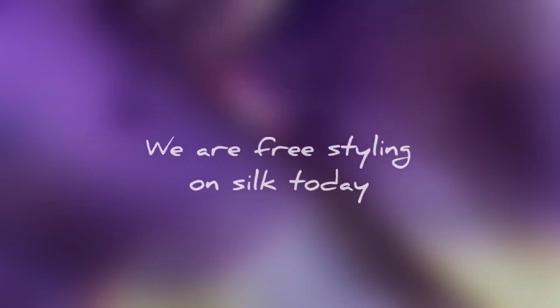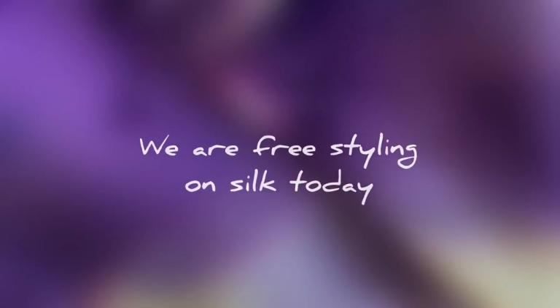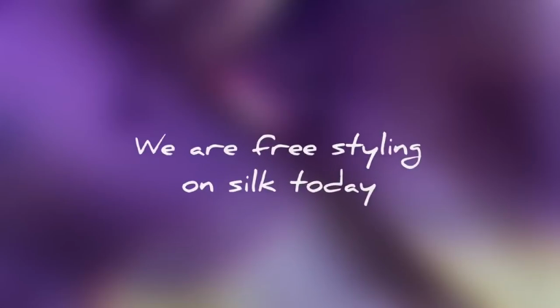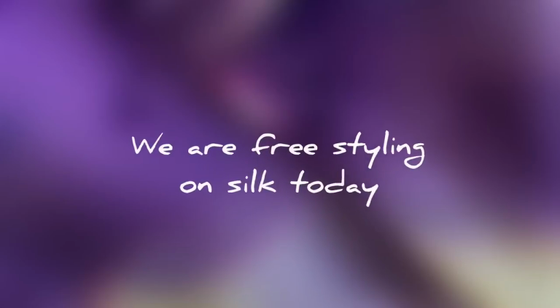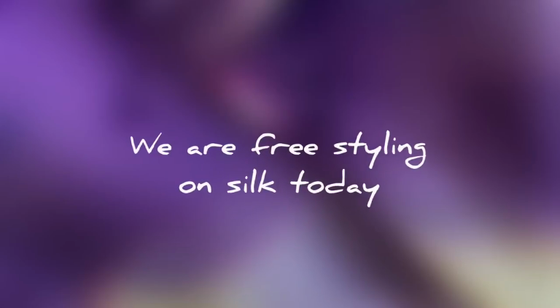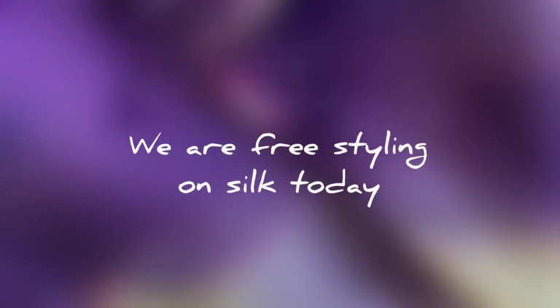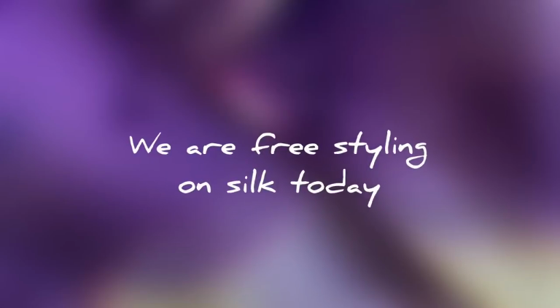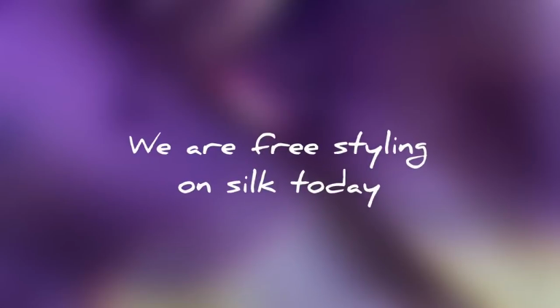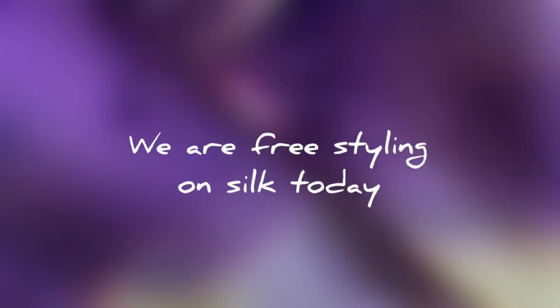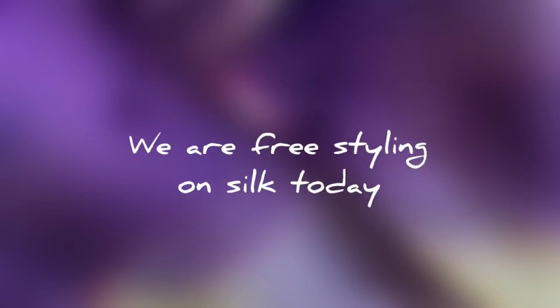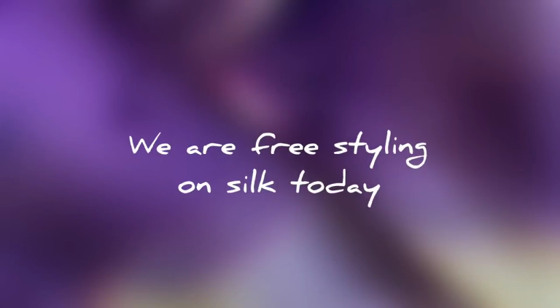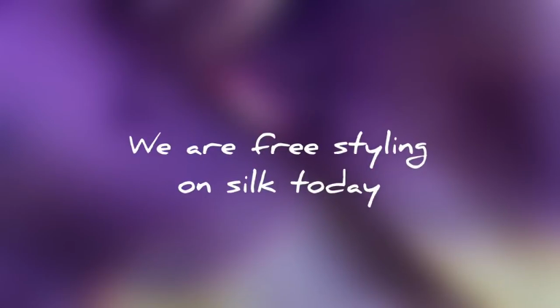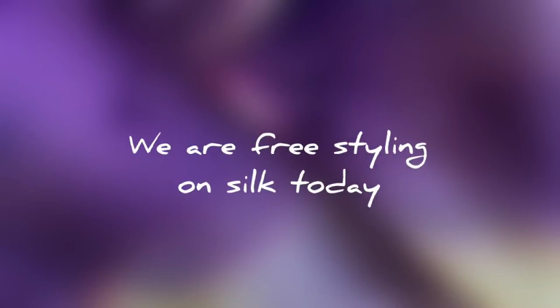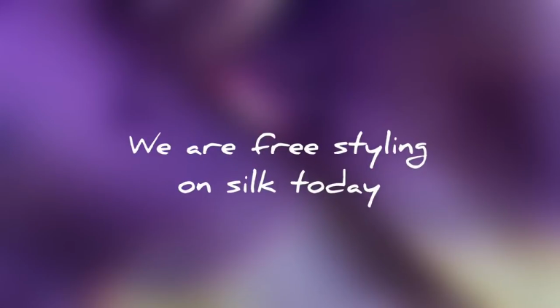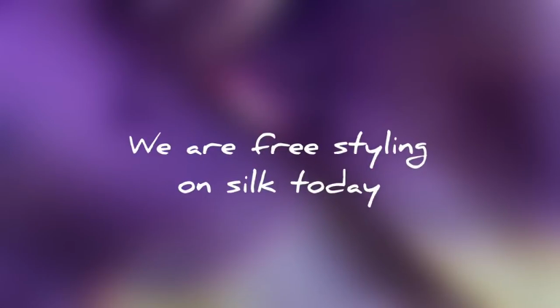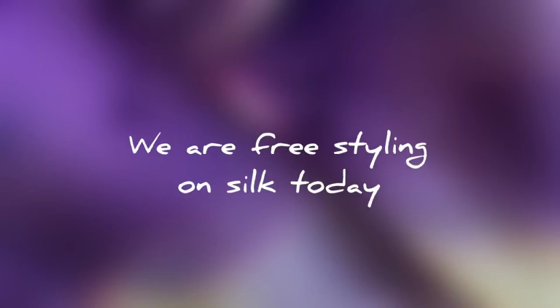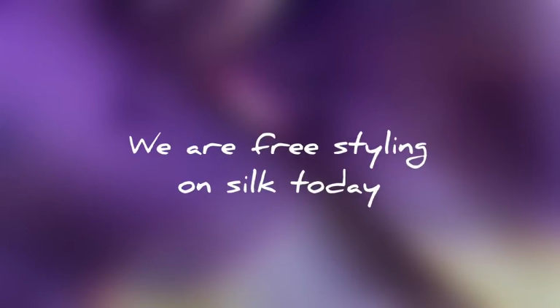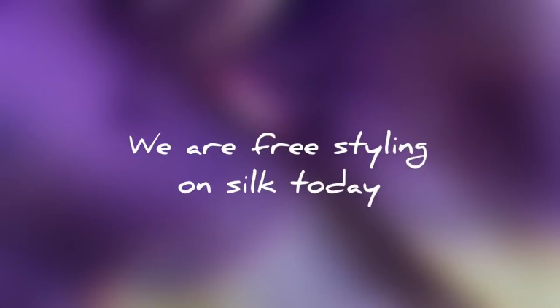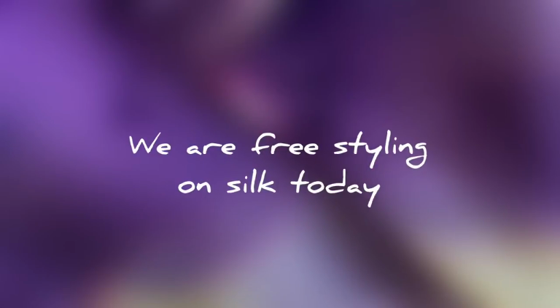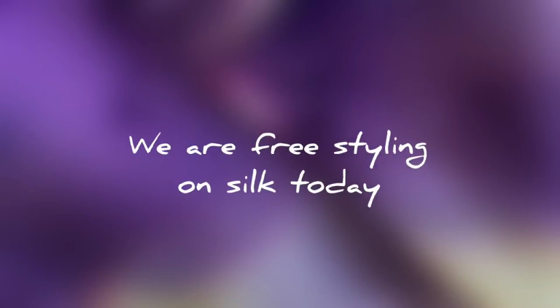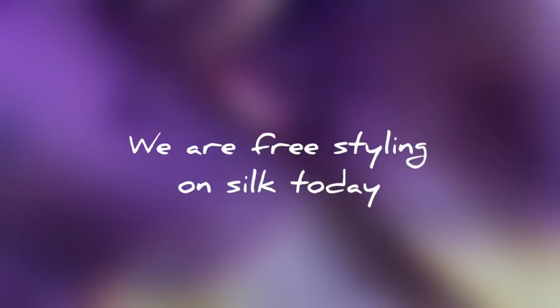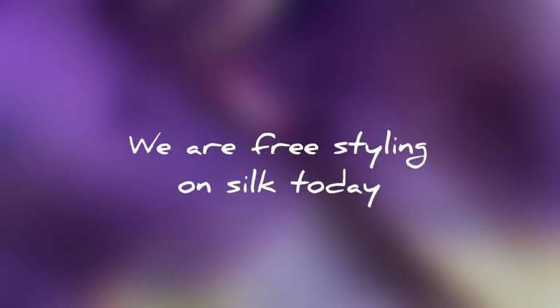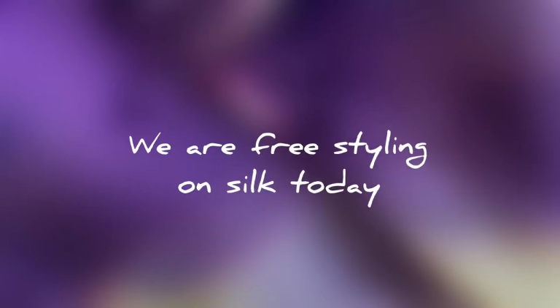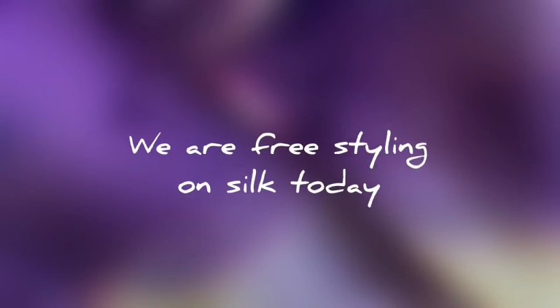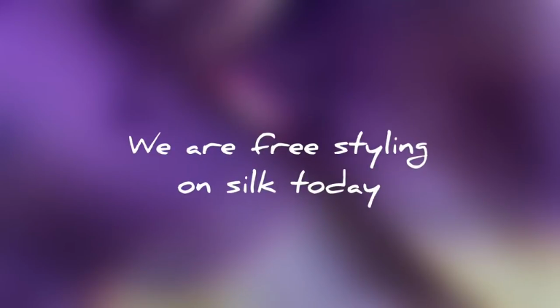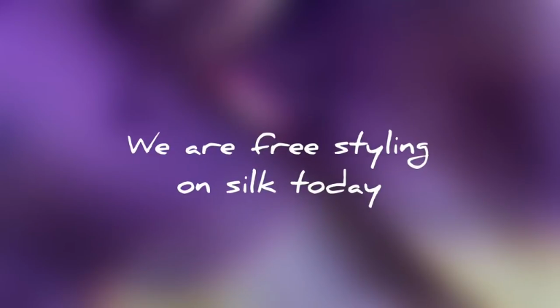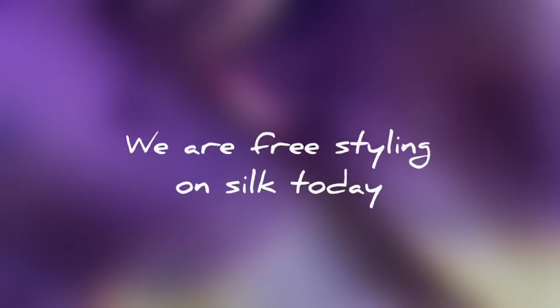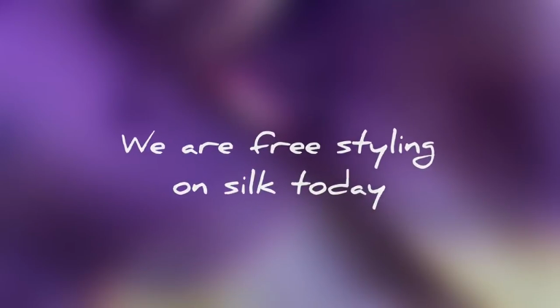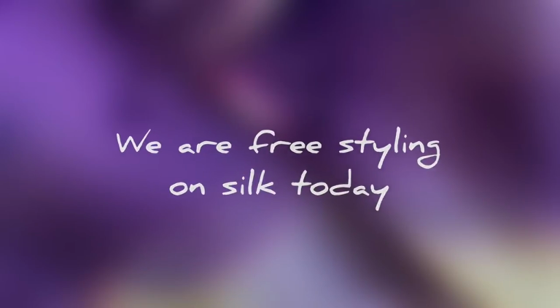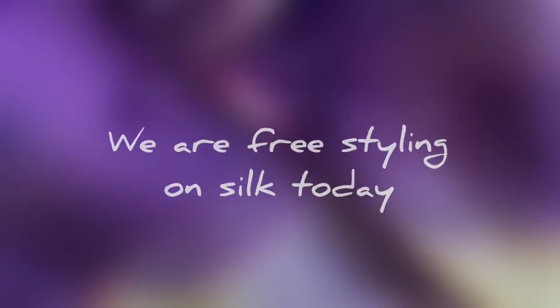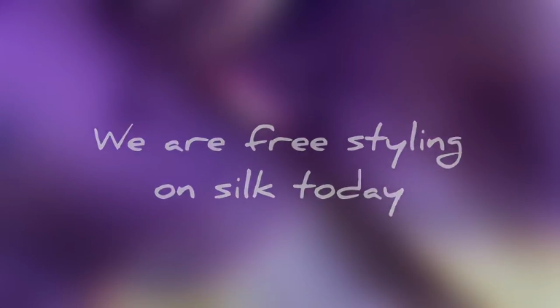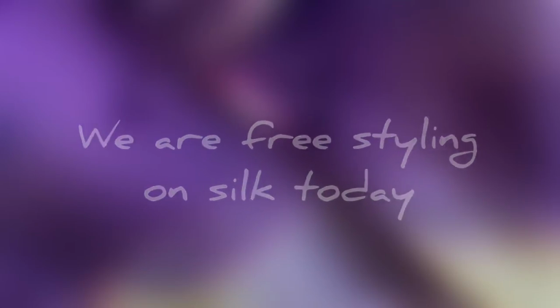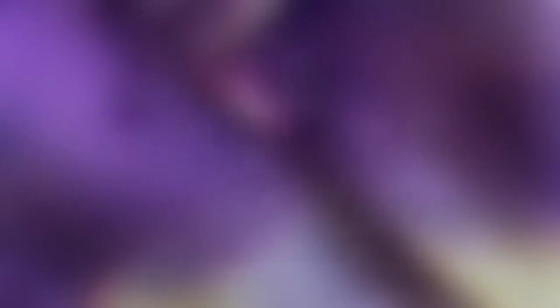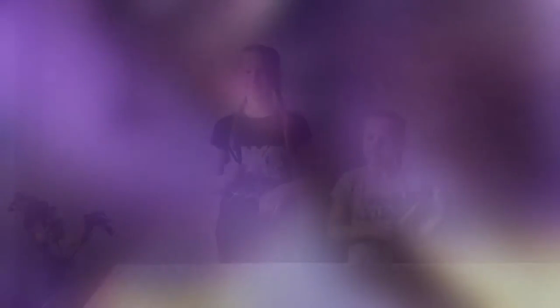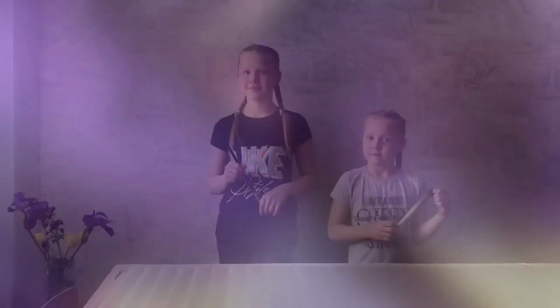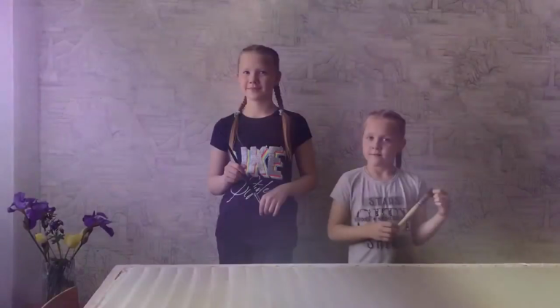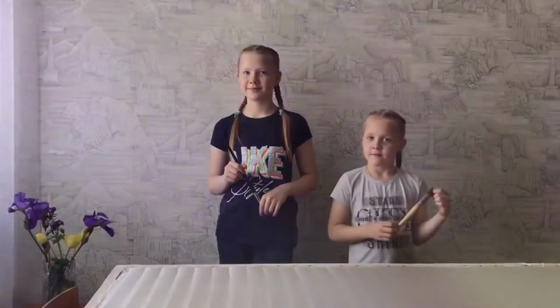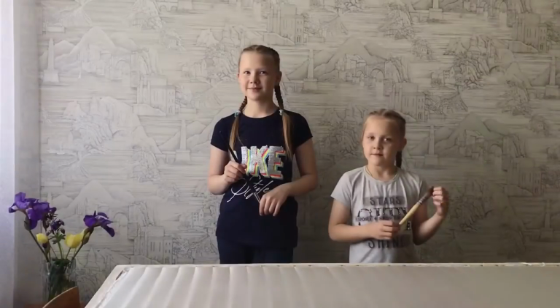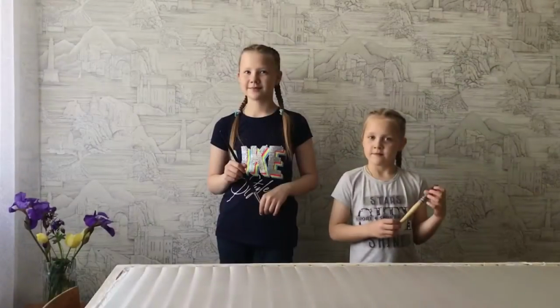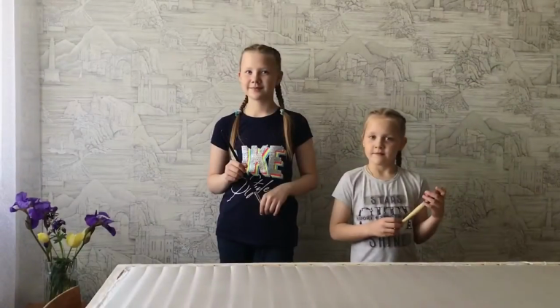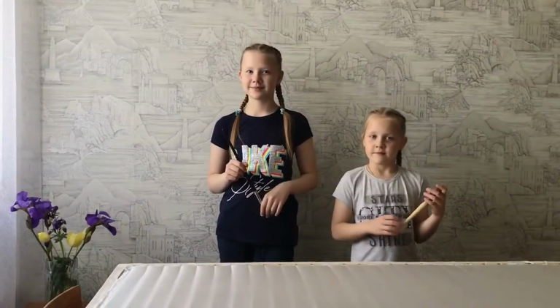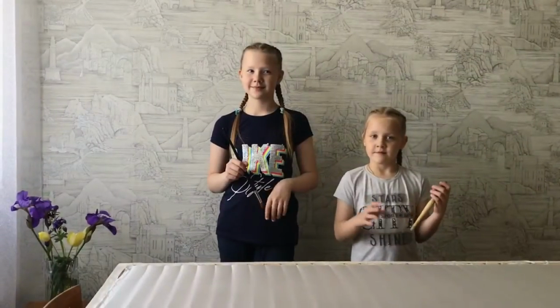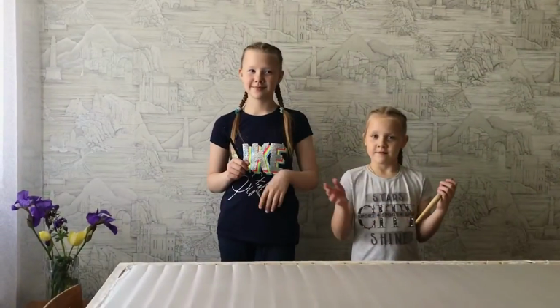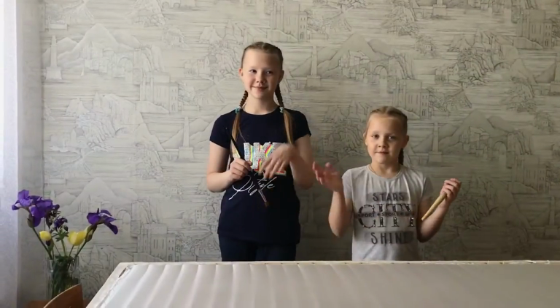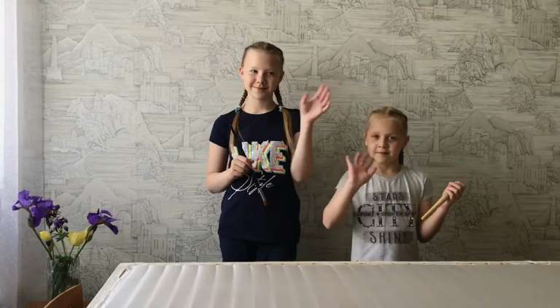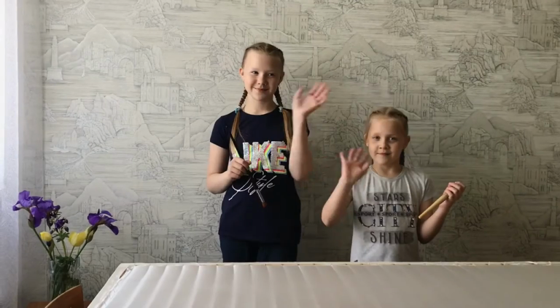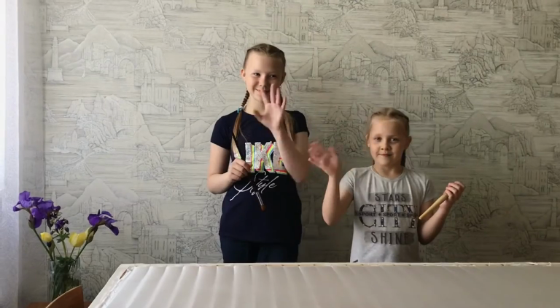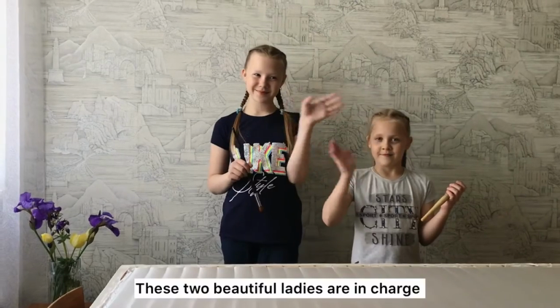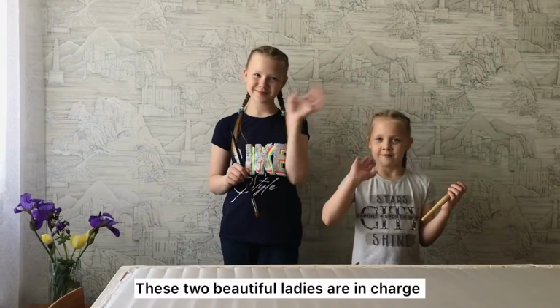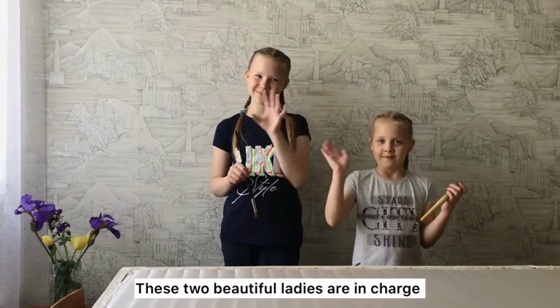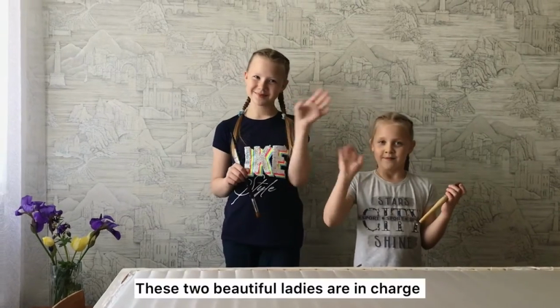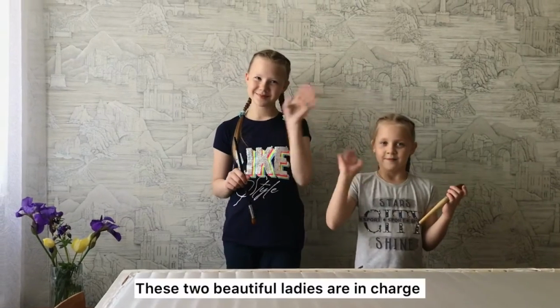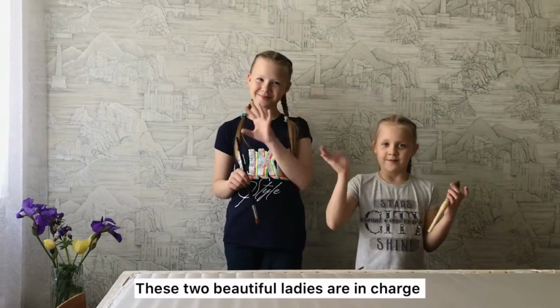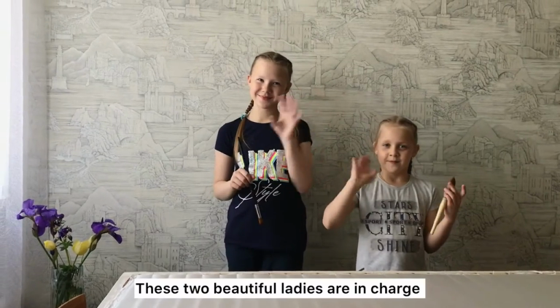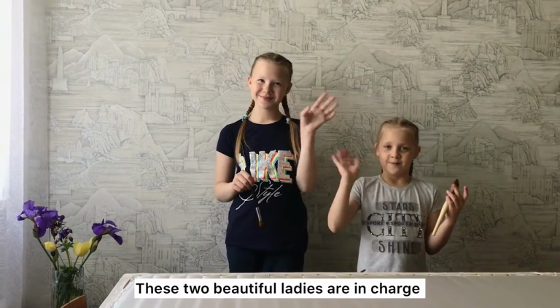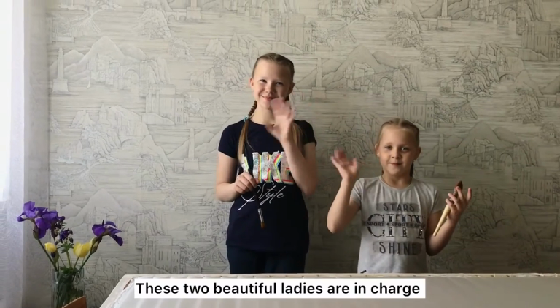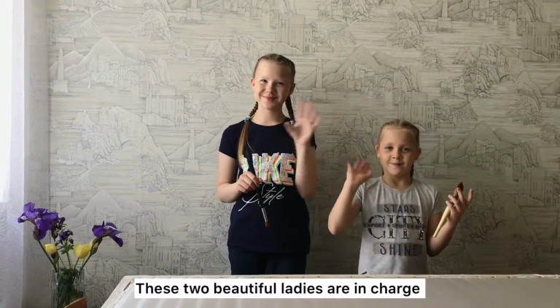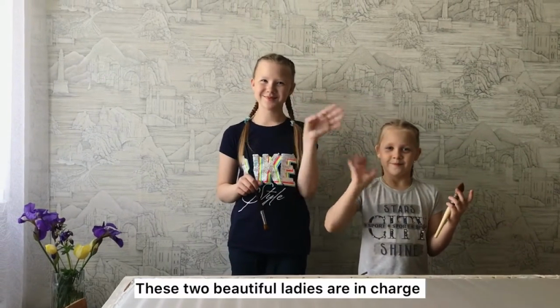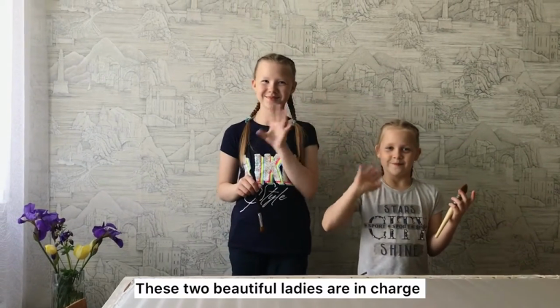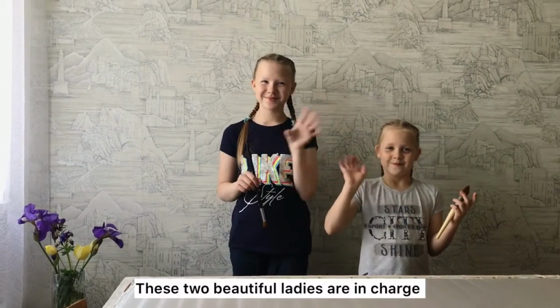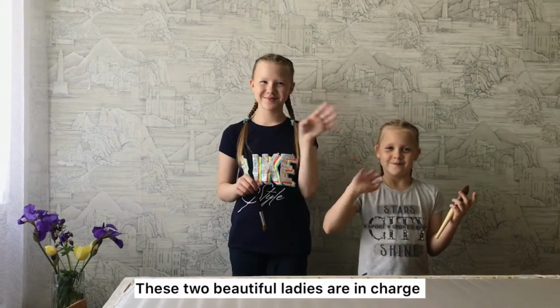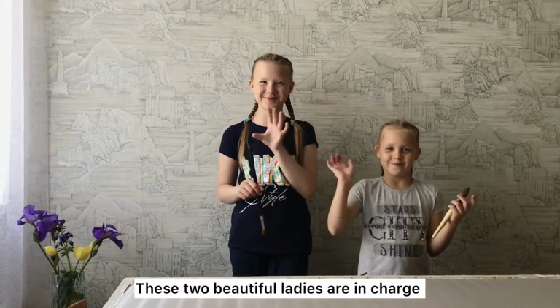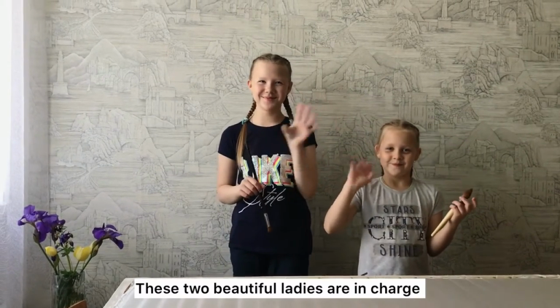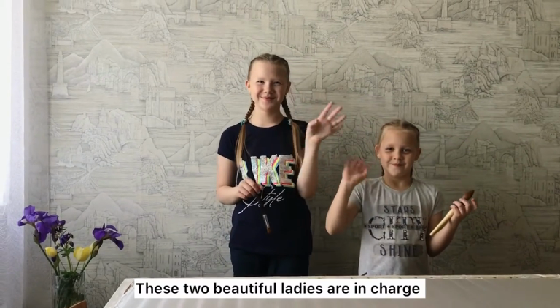We are freestyling on silk today, and these two beautiful ladies are in charge.